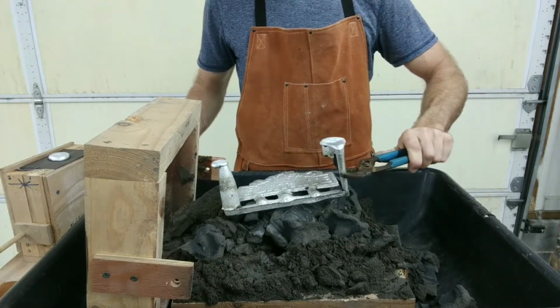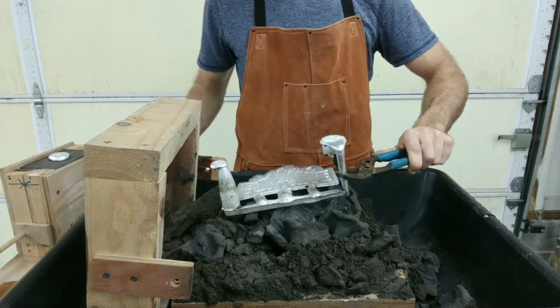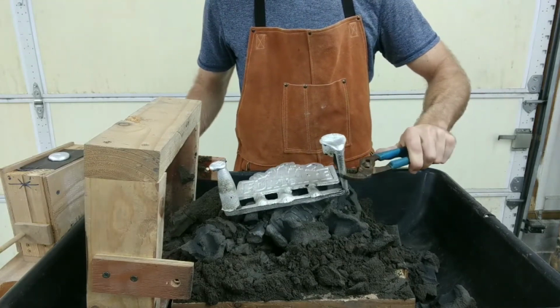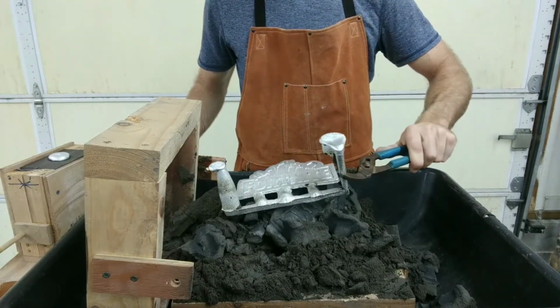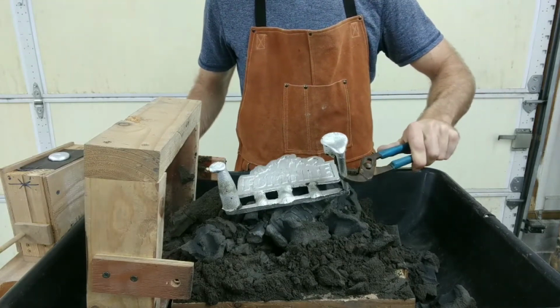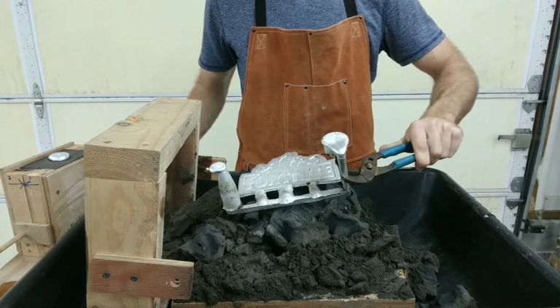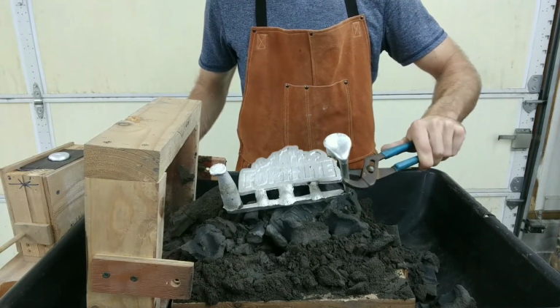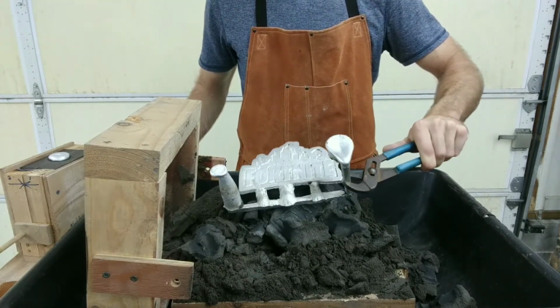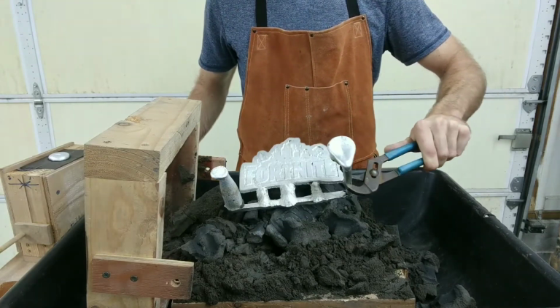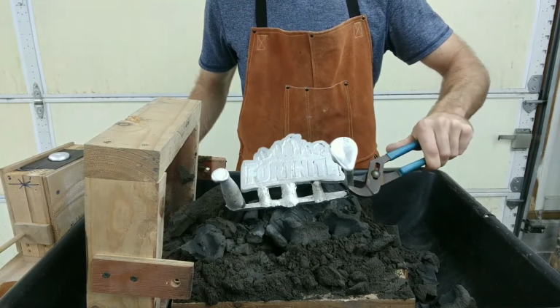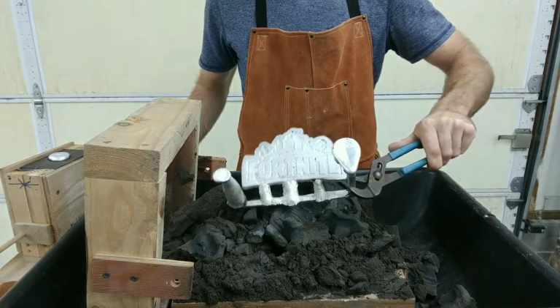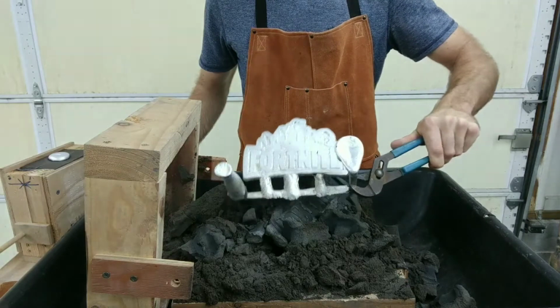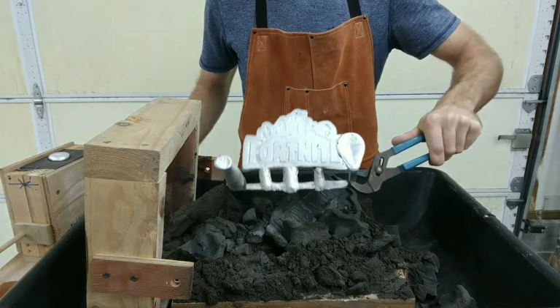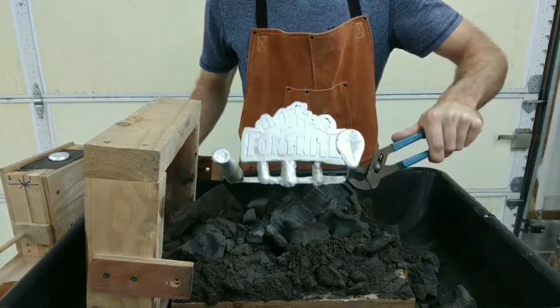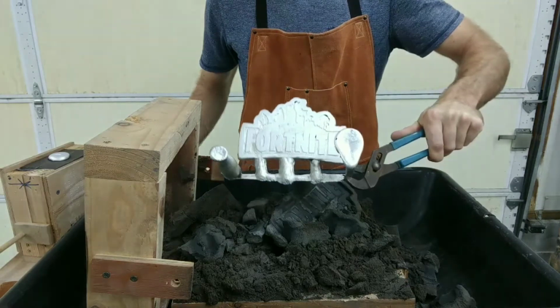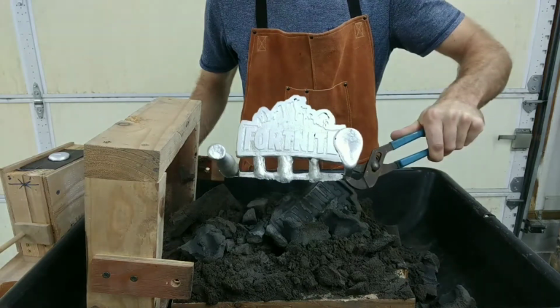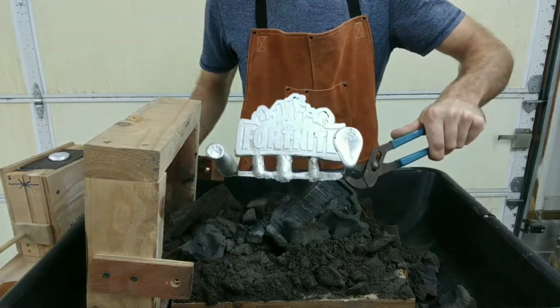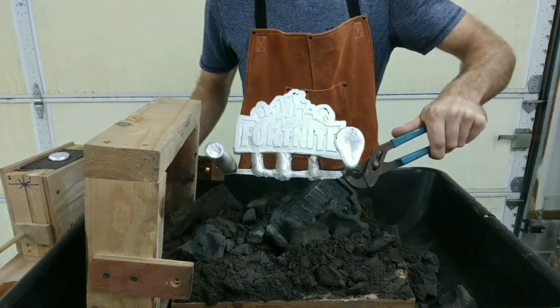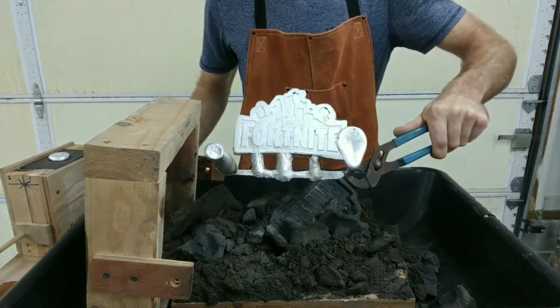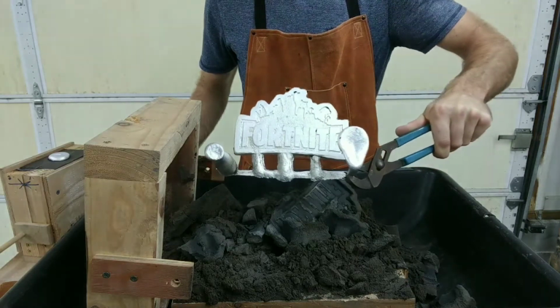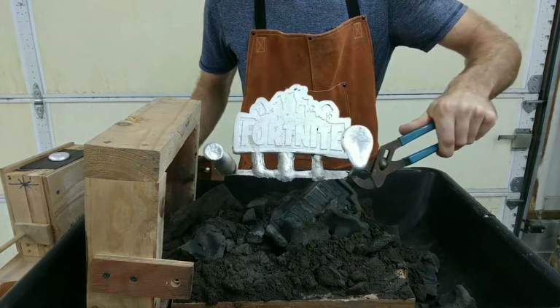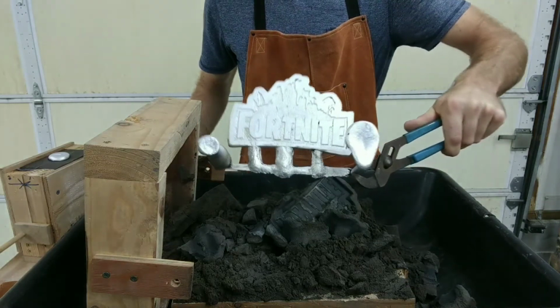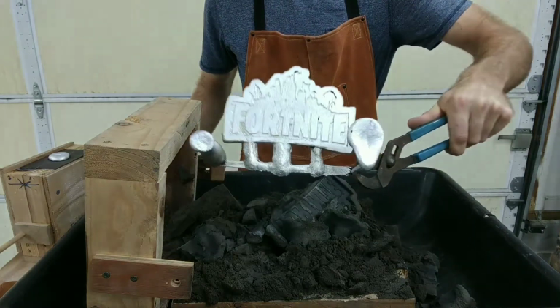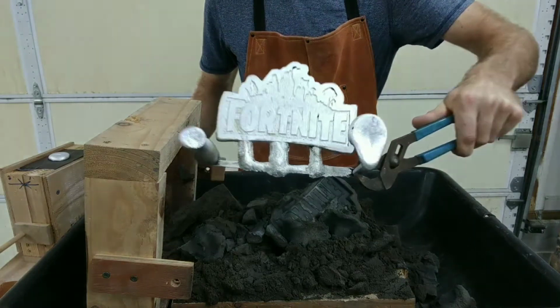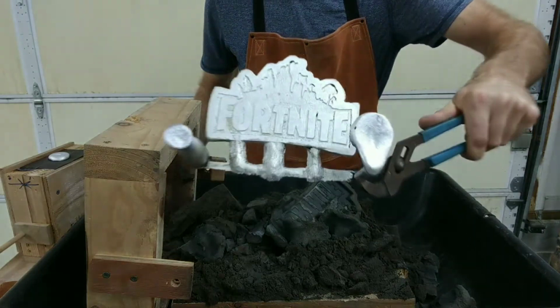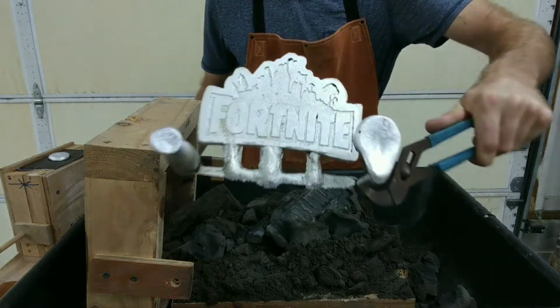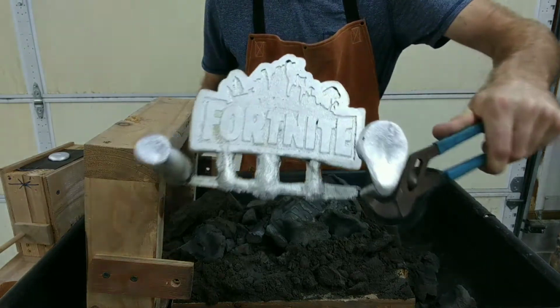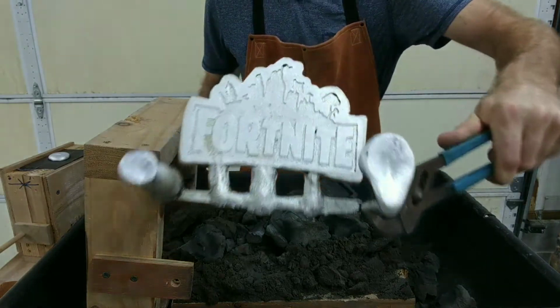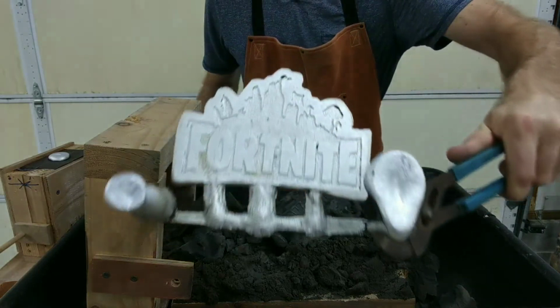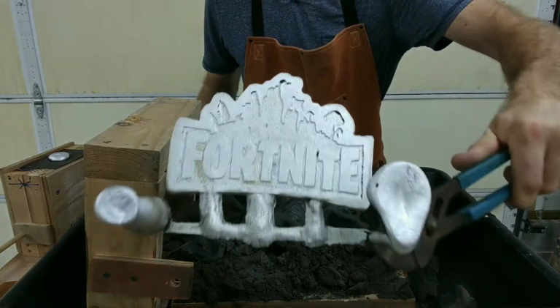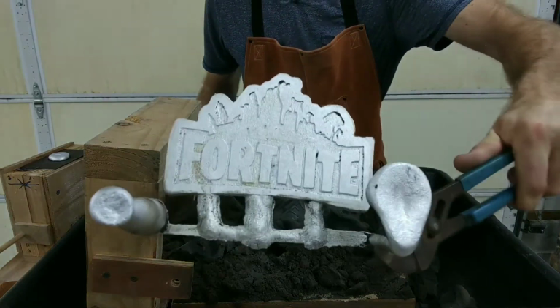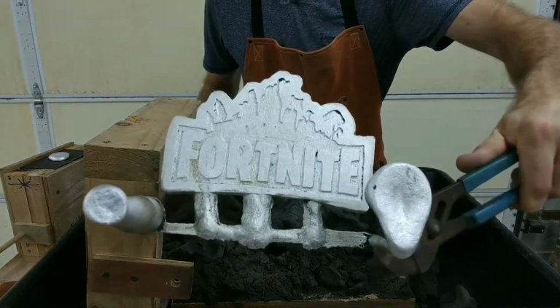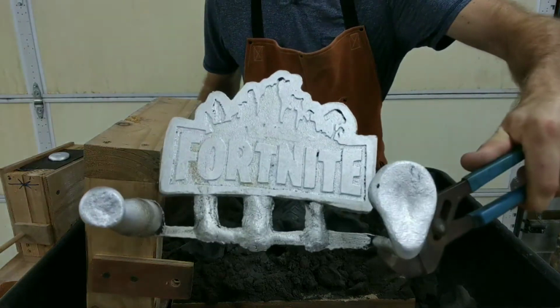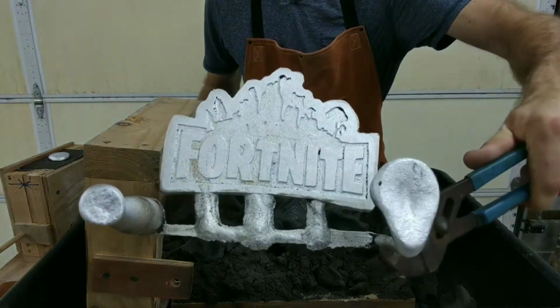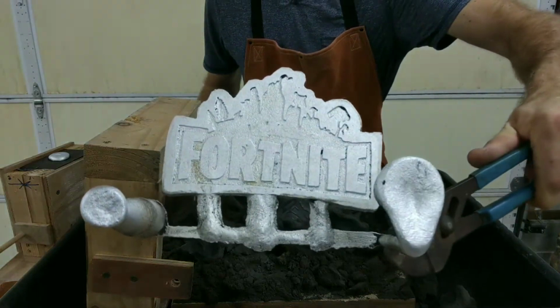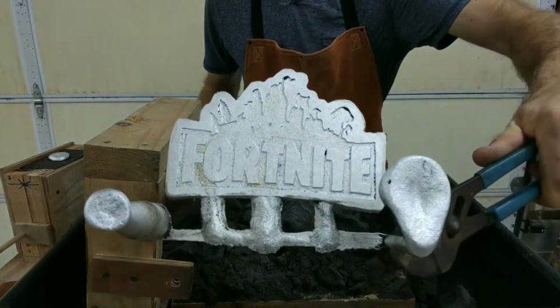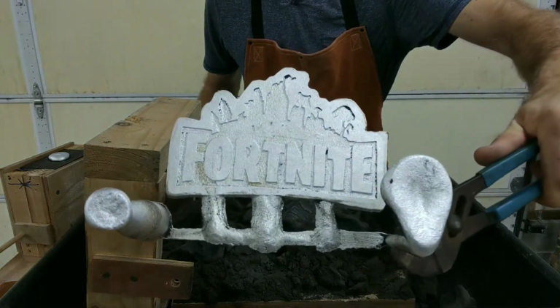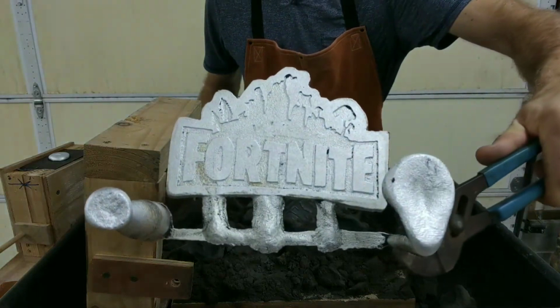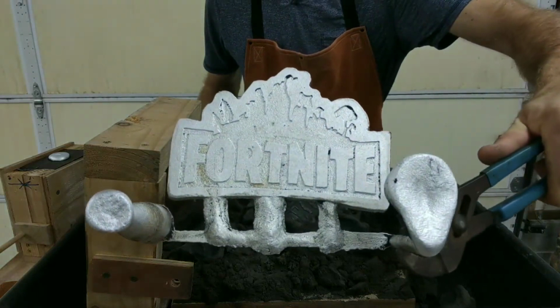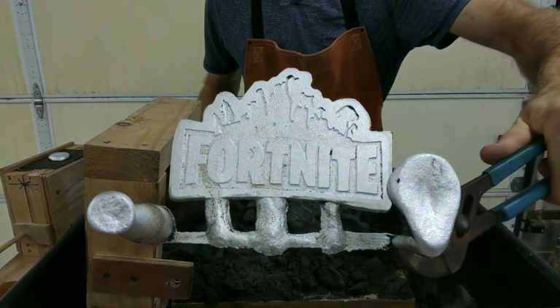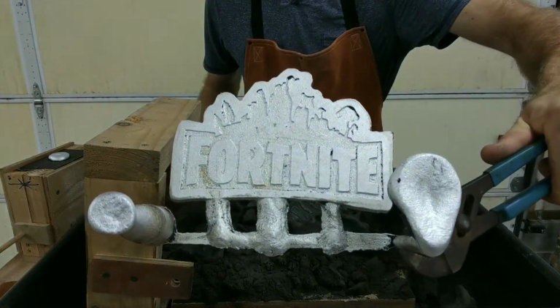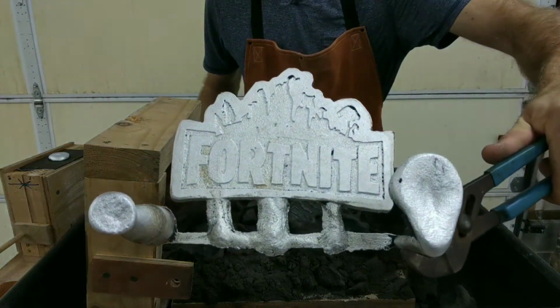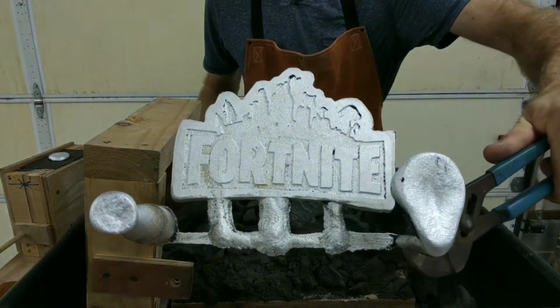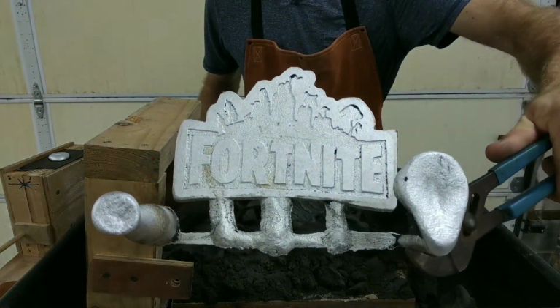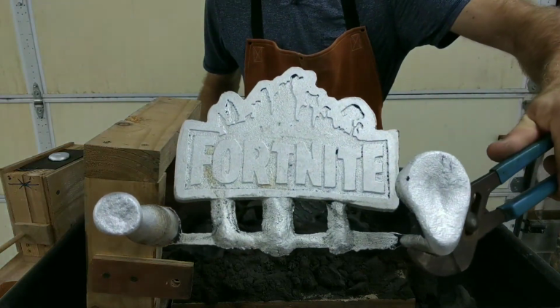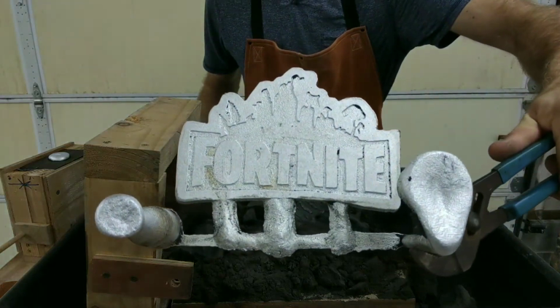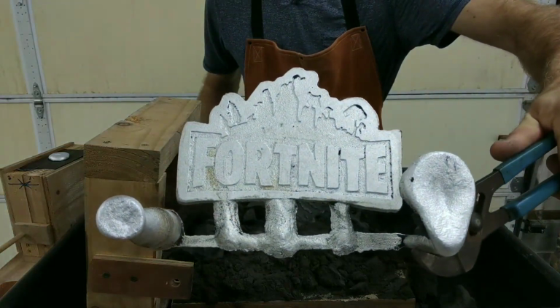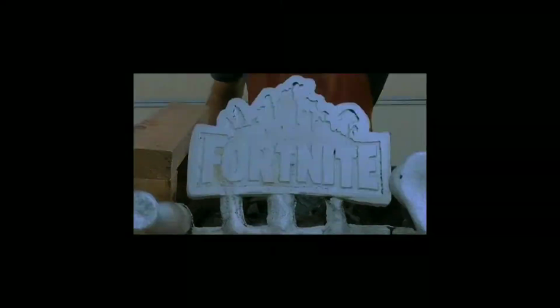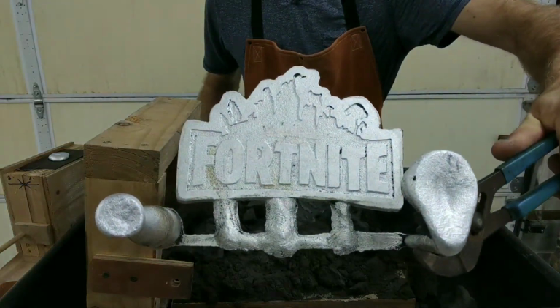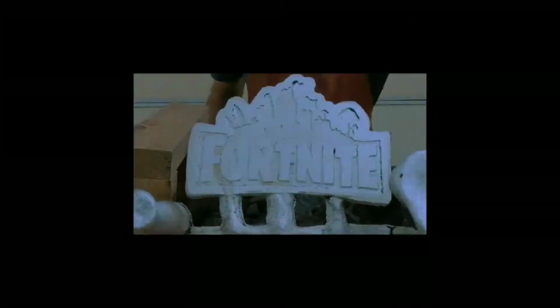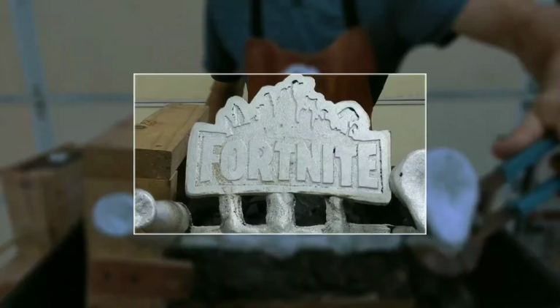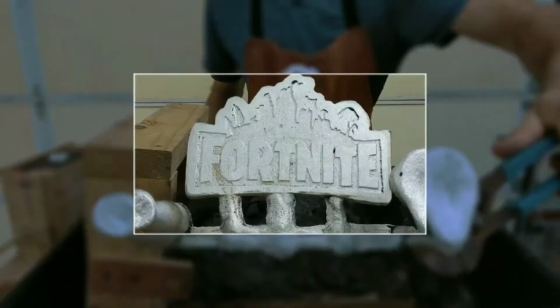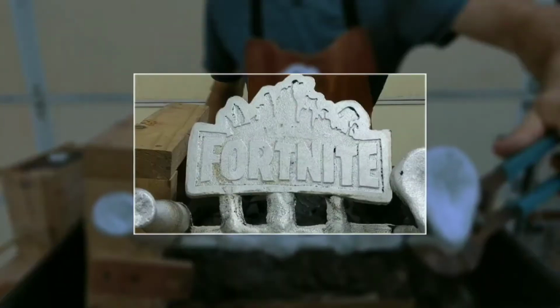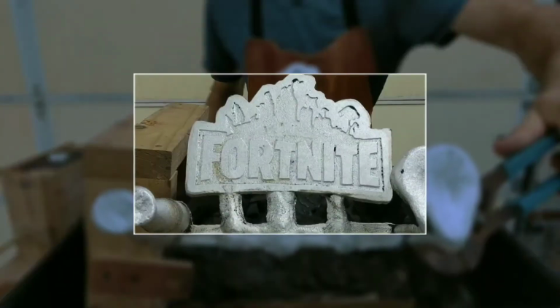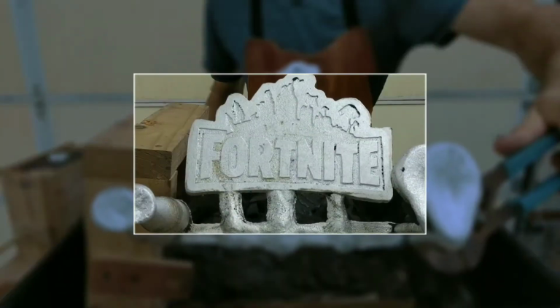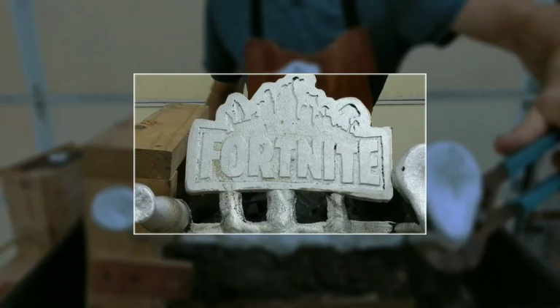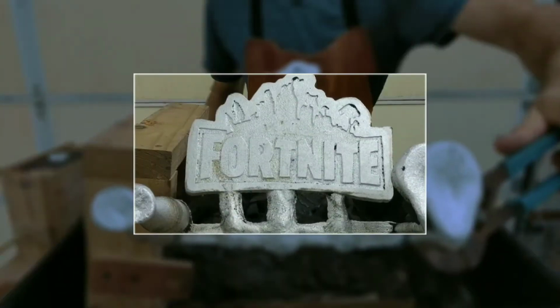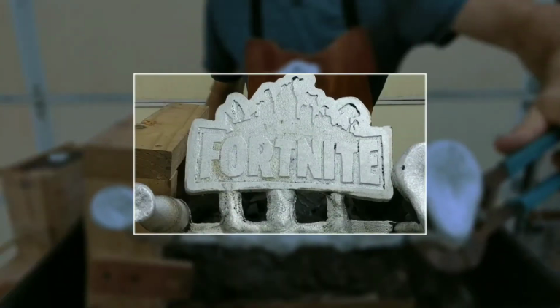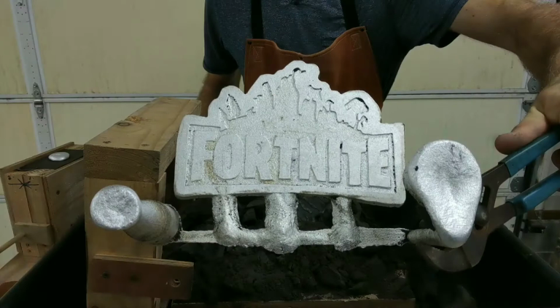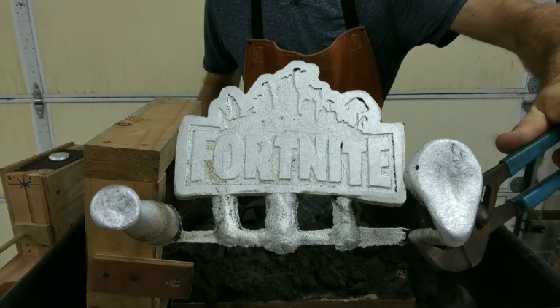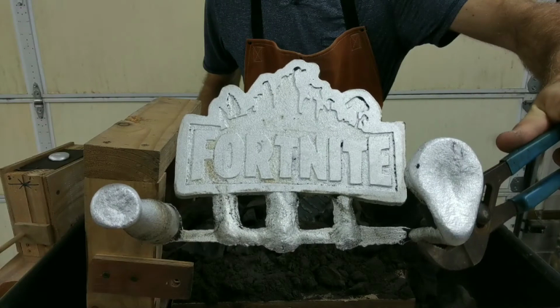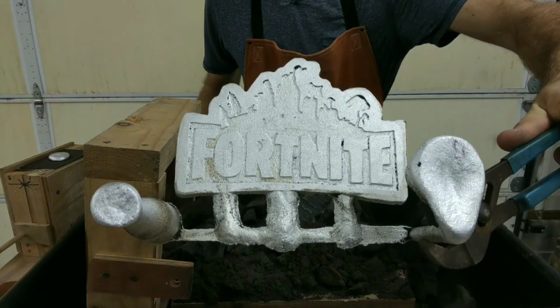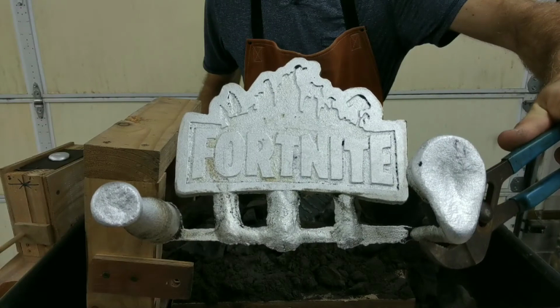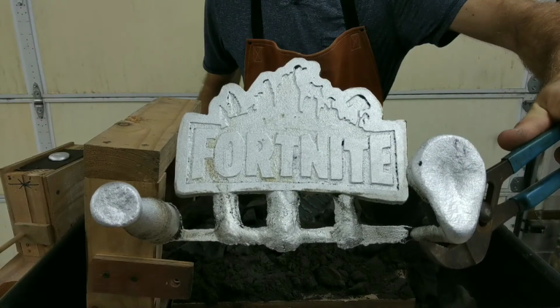From the looks of it, it came out great. It filled it out completely. Now all I have to do is clean it up.